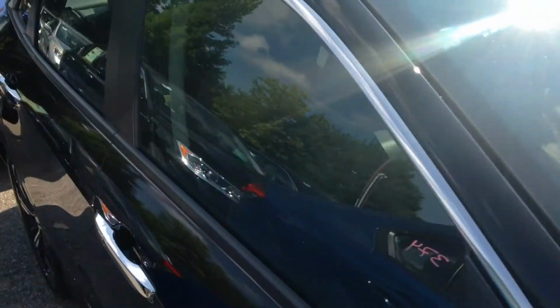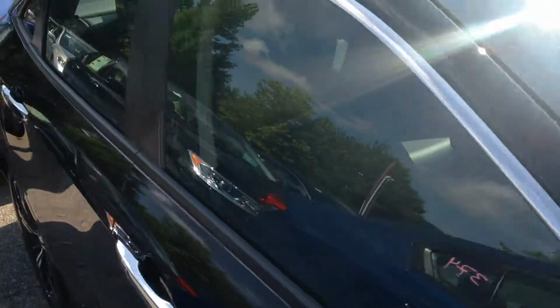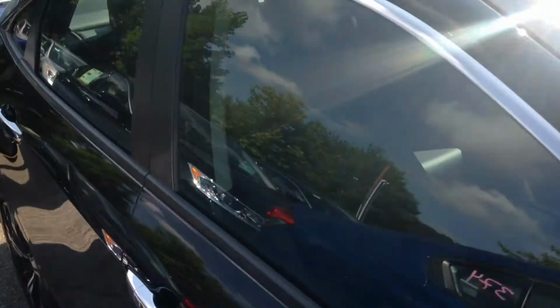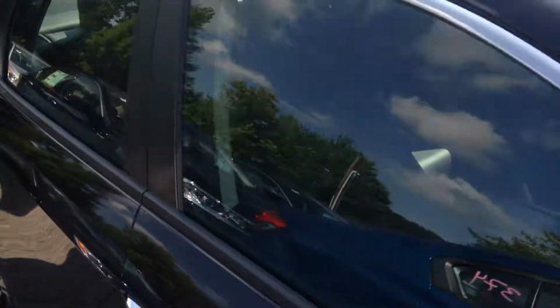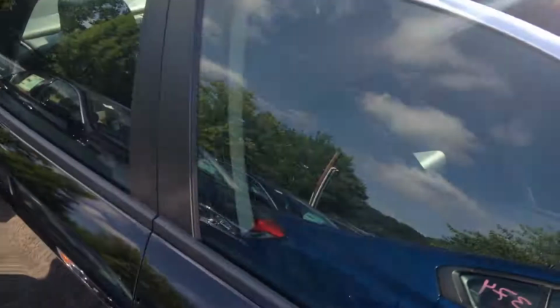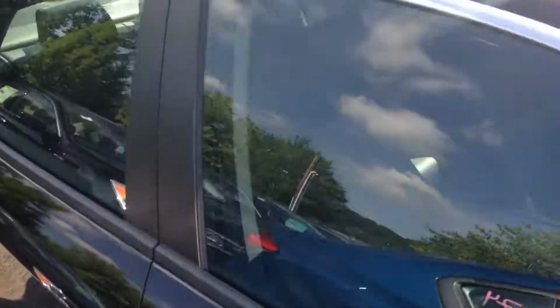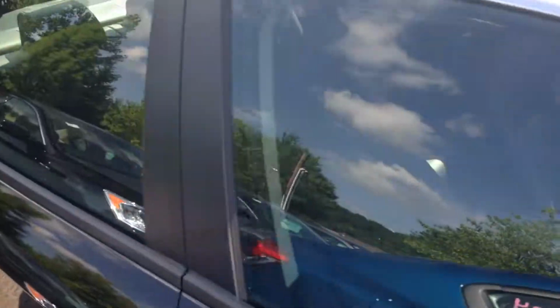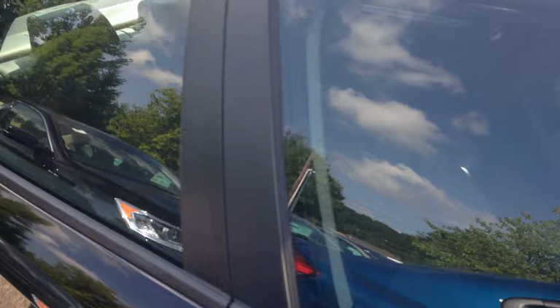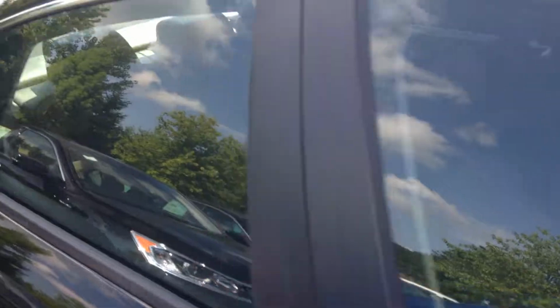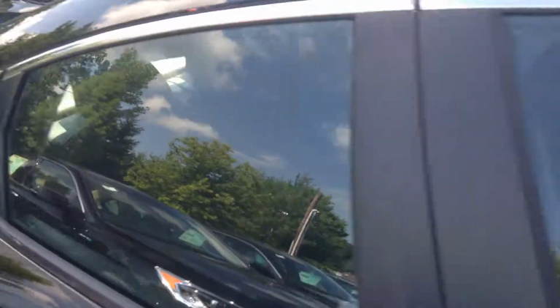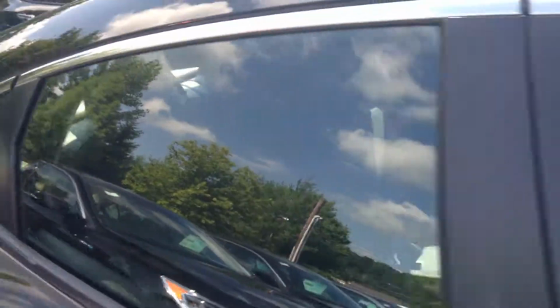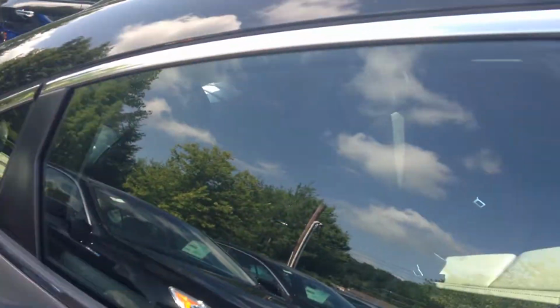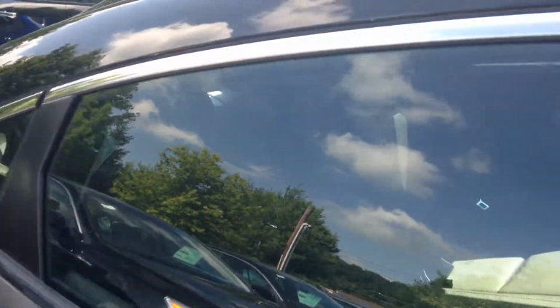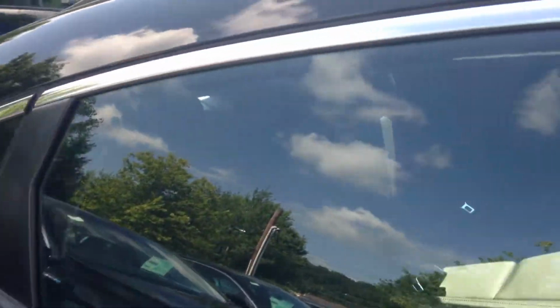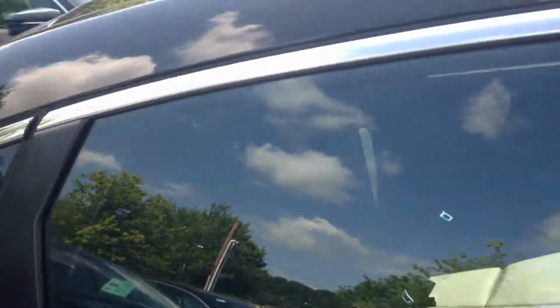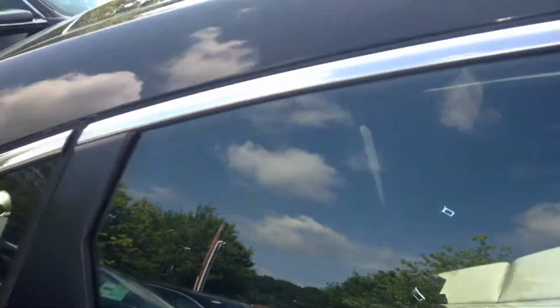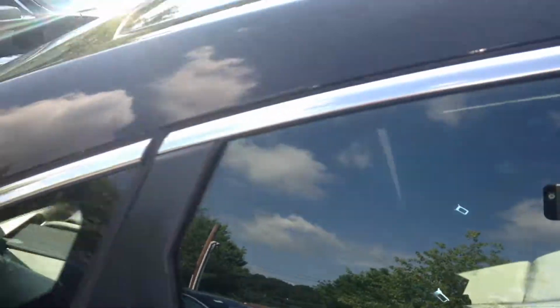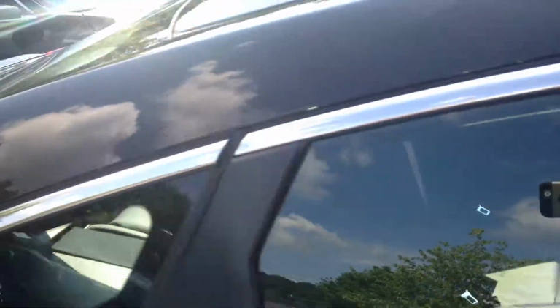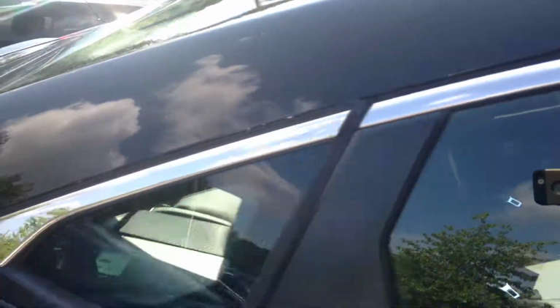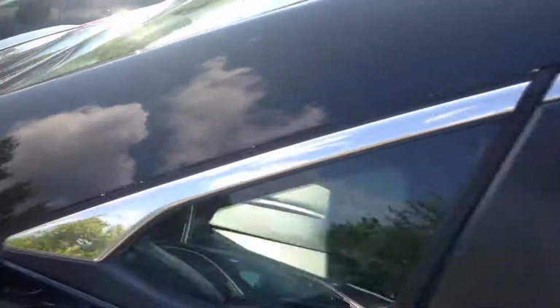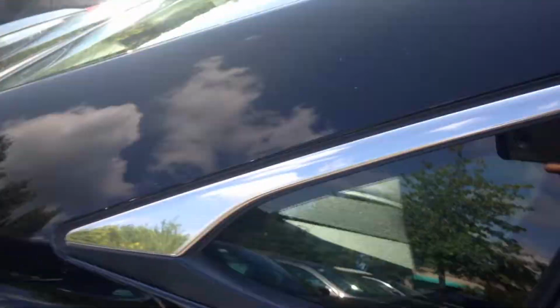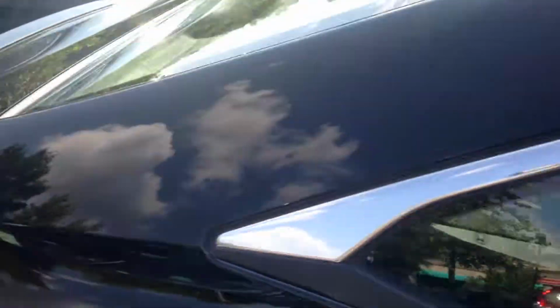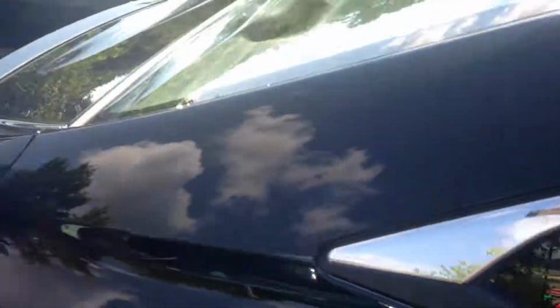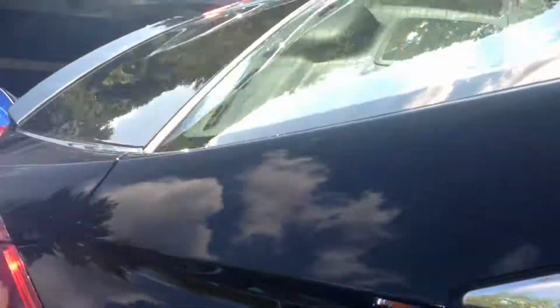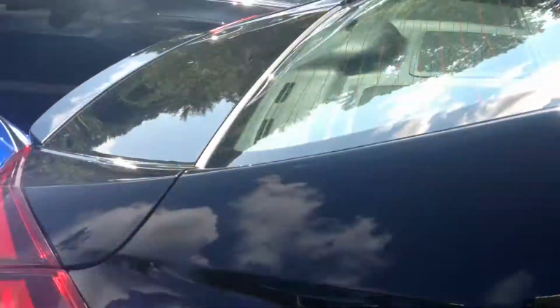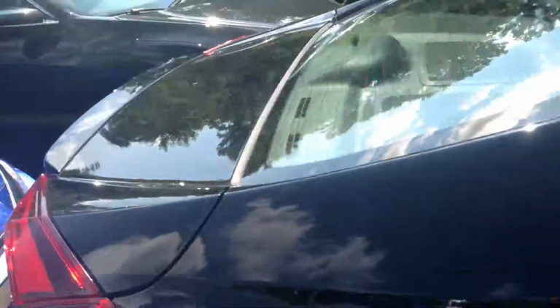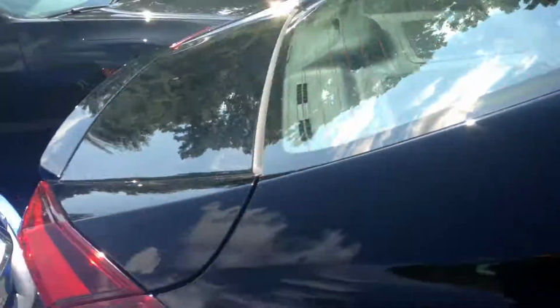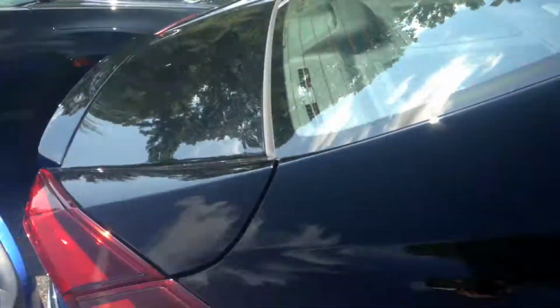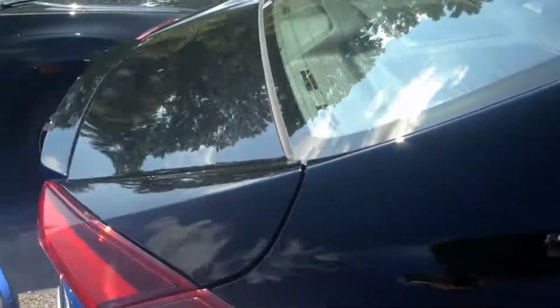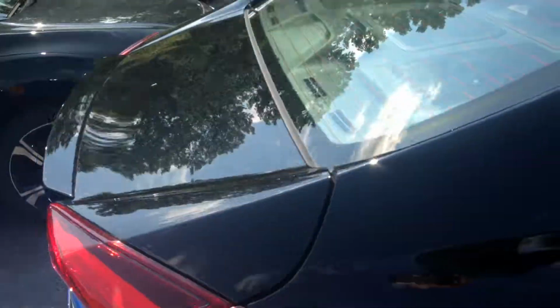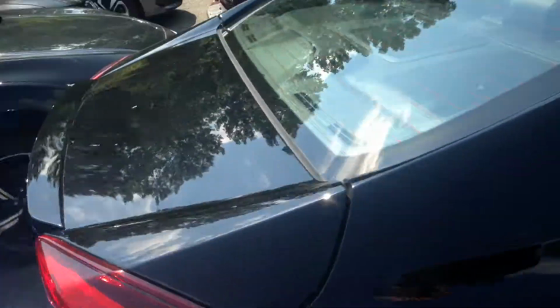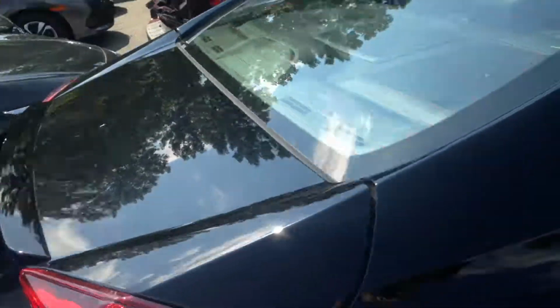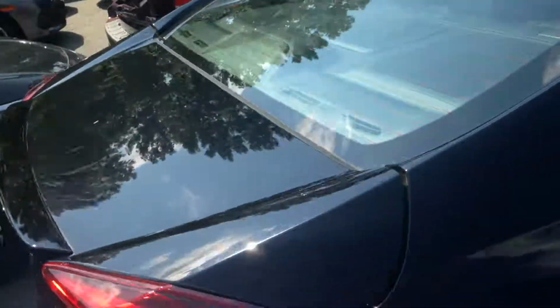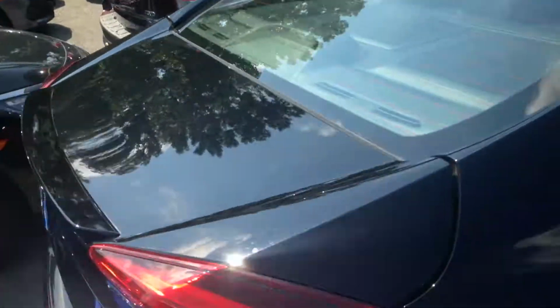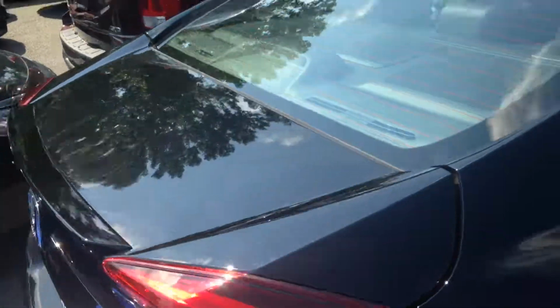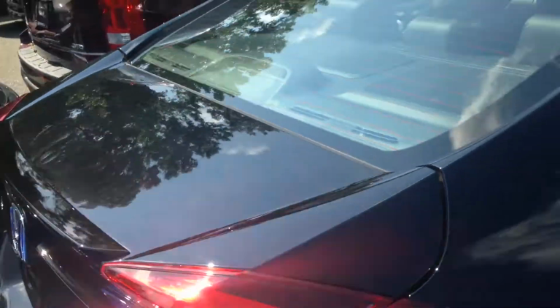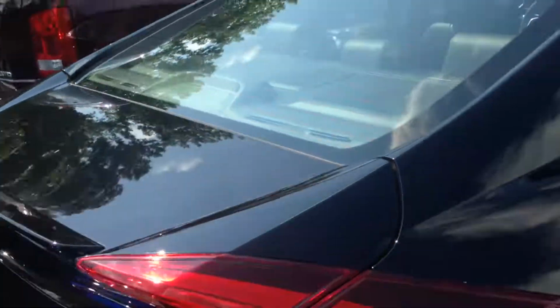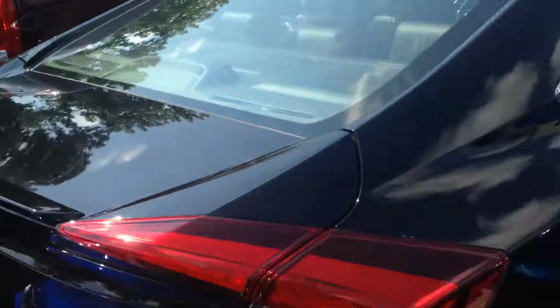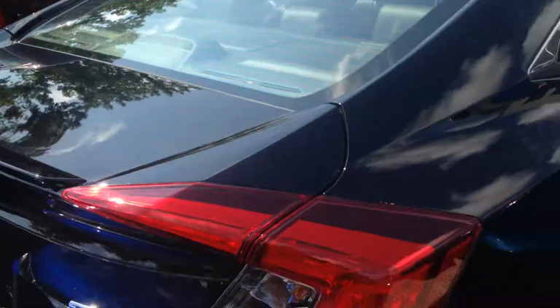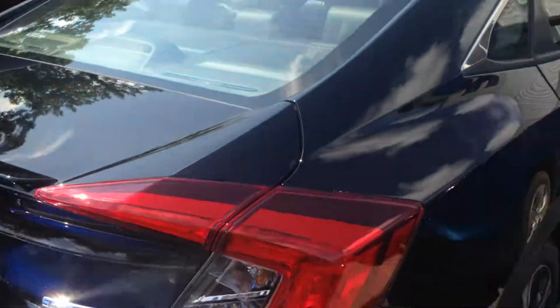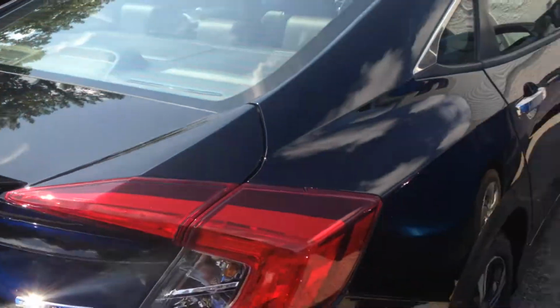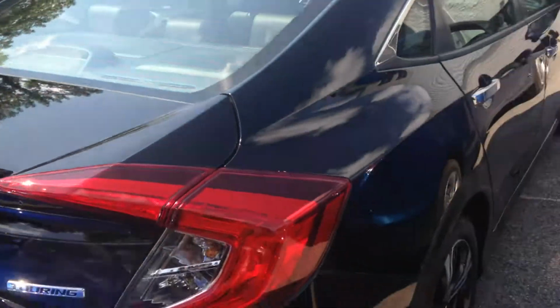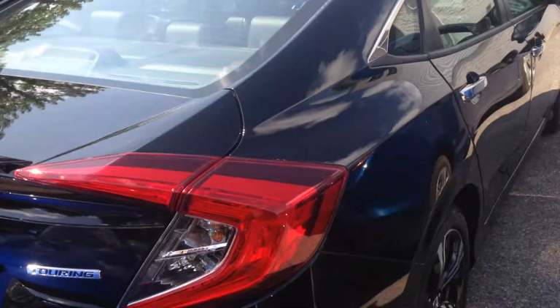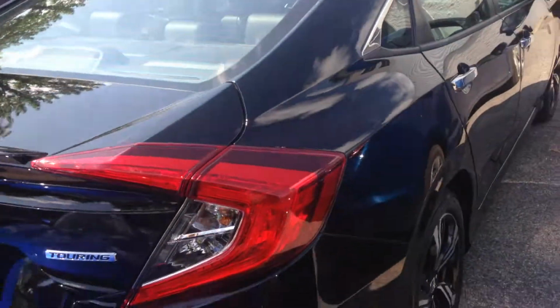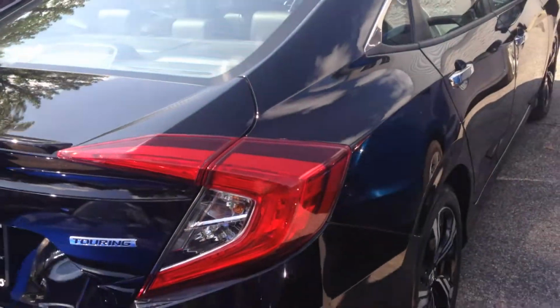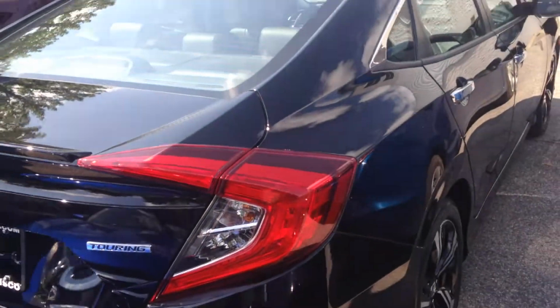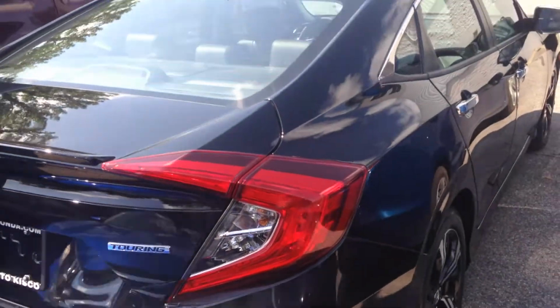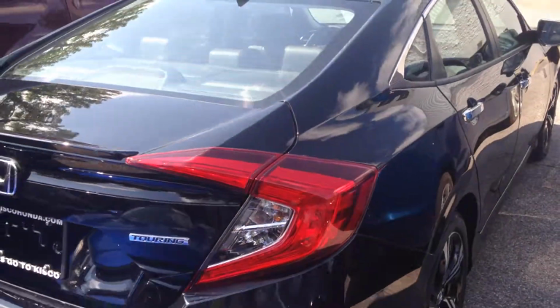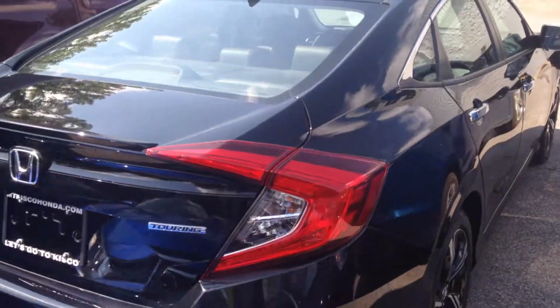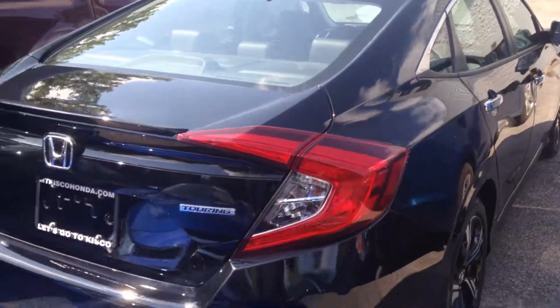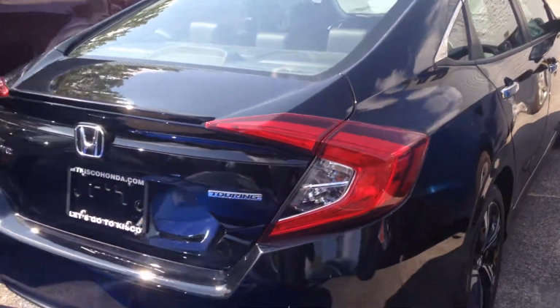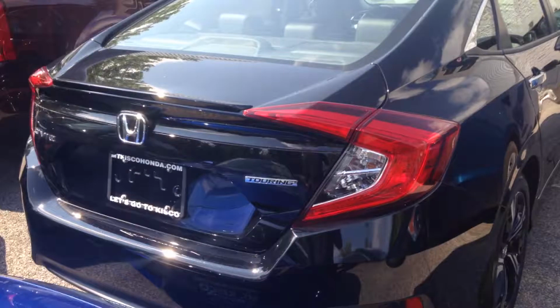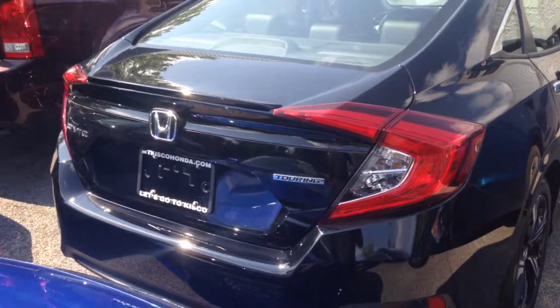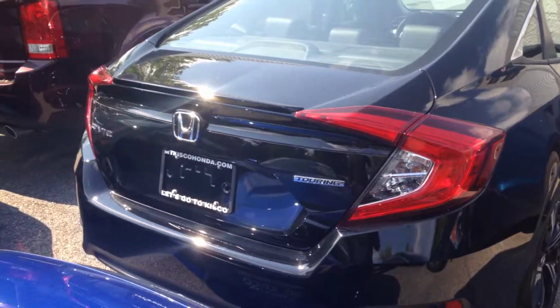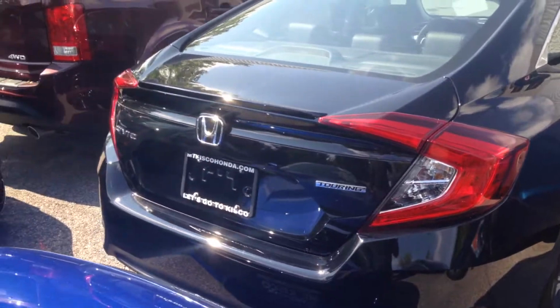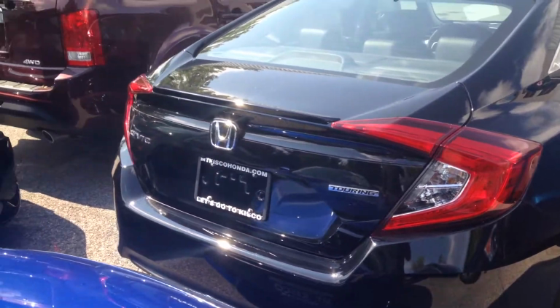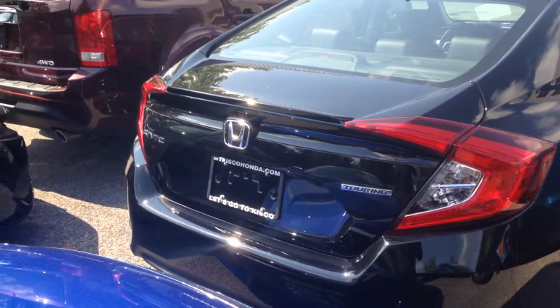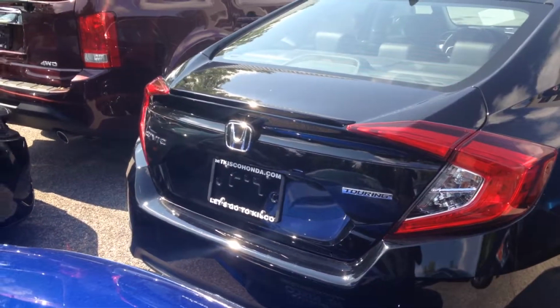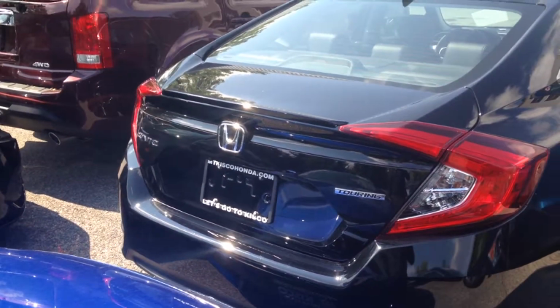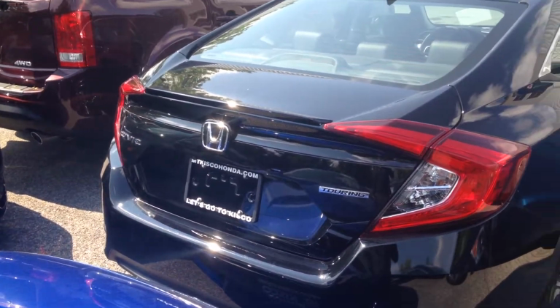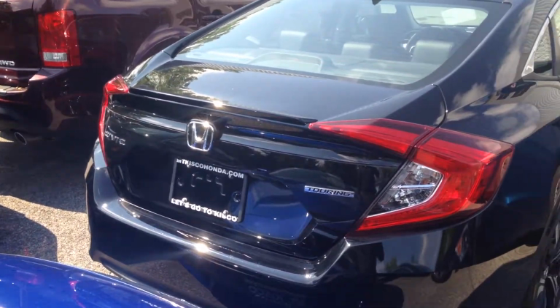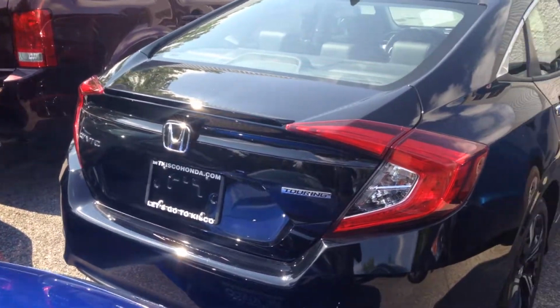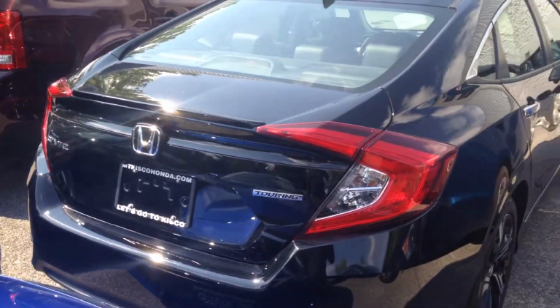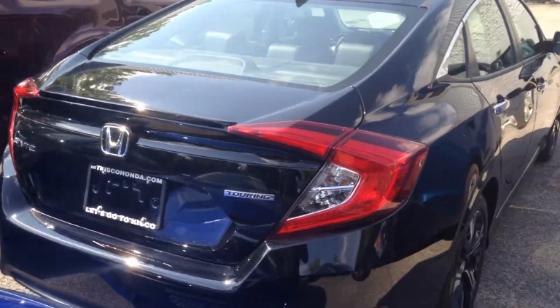Definitely a very fun car to drive. They did a great job on the redesign. I recommend coming and taking it for a test drive. Tons of features in the Touring model.